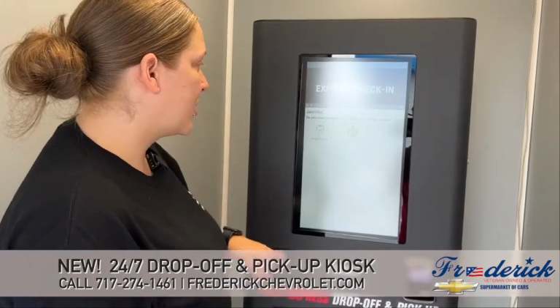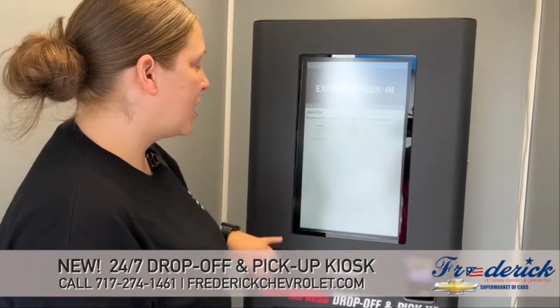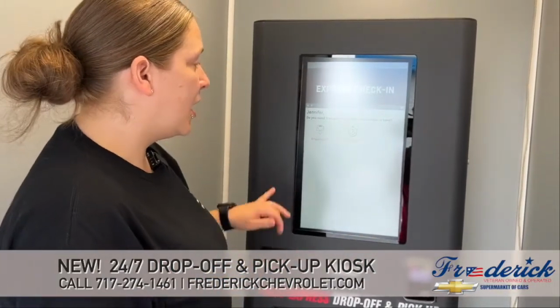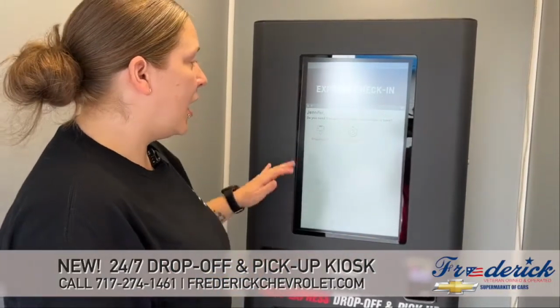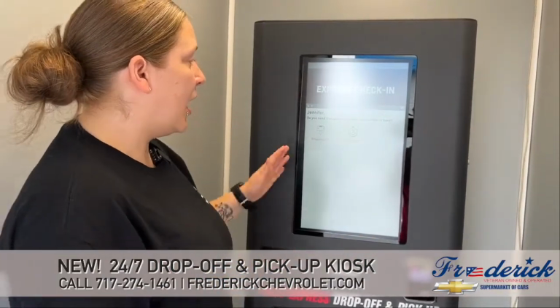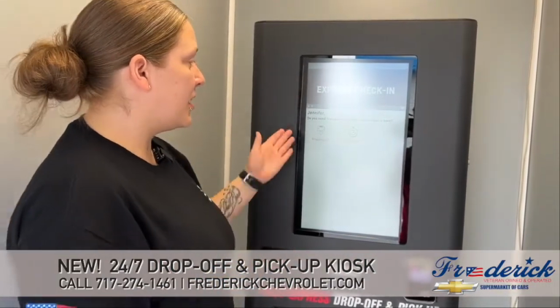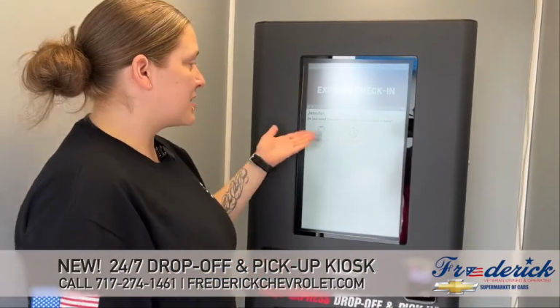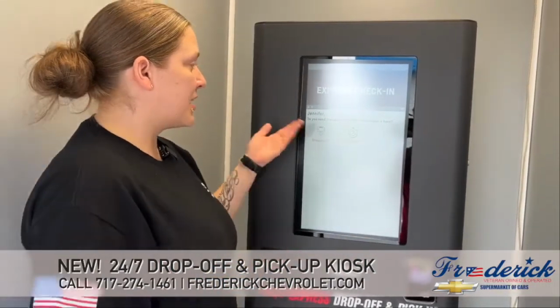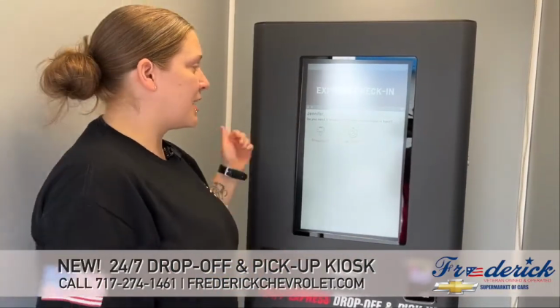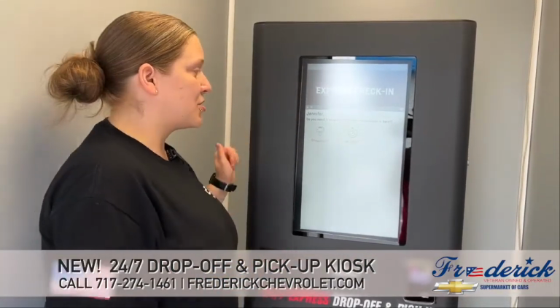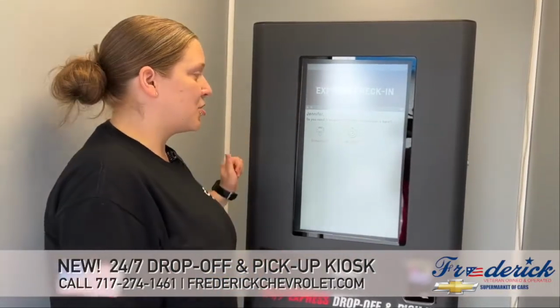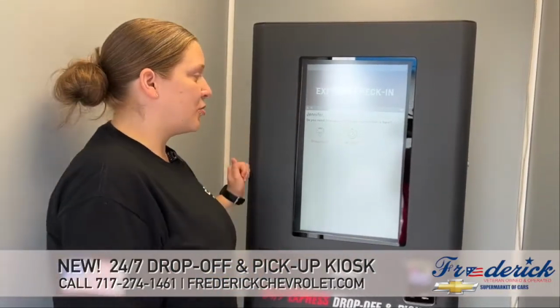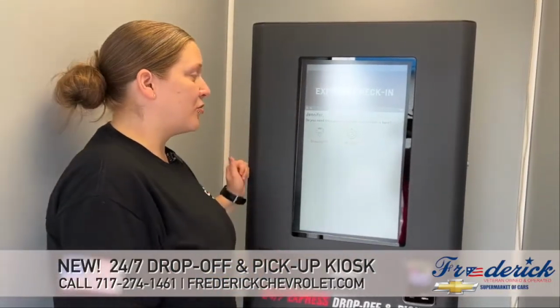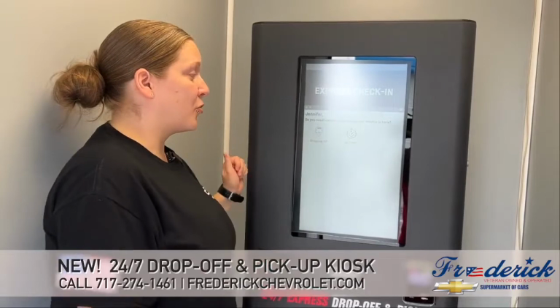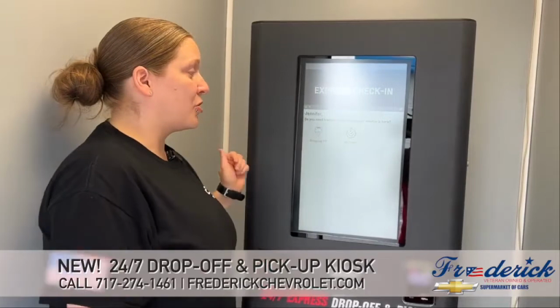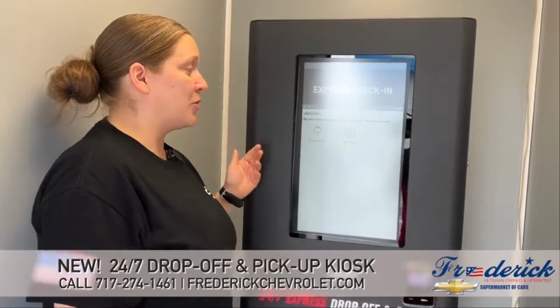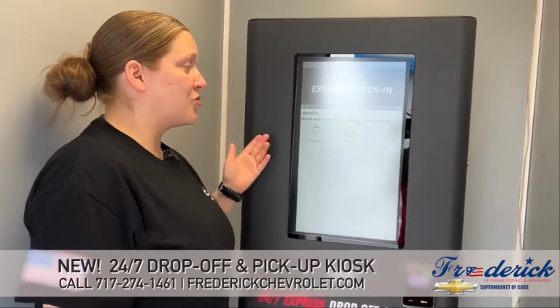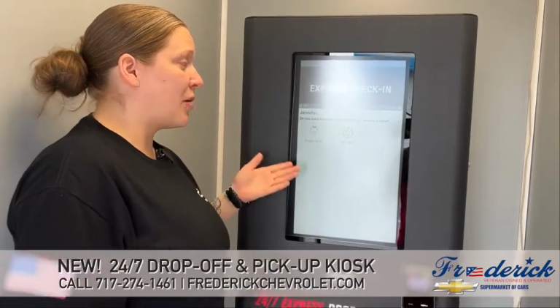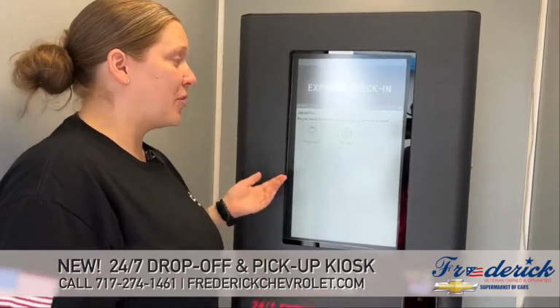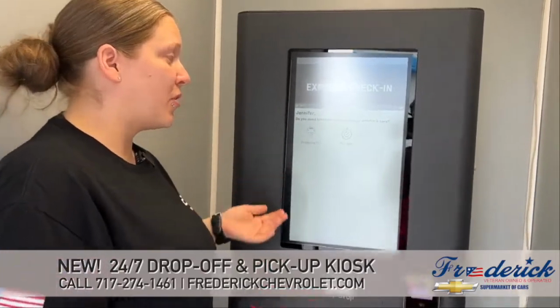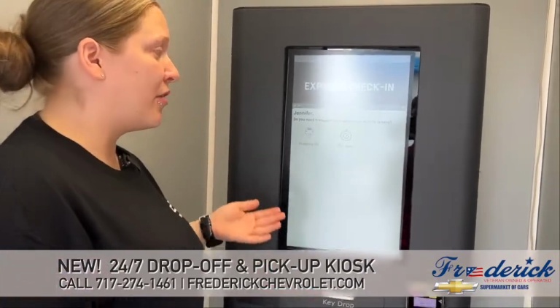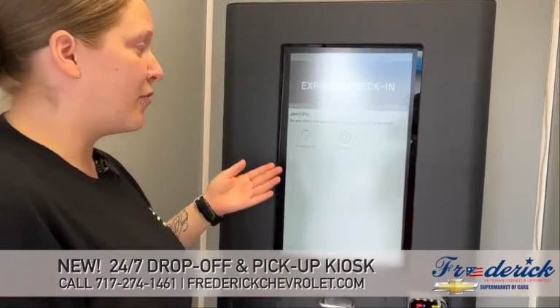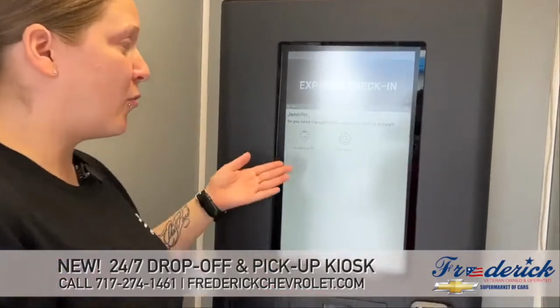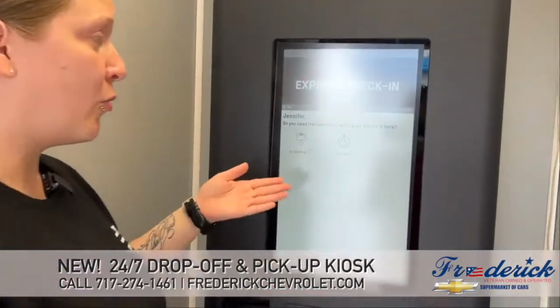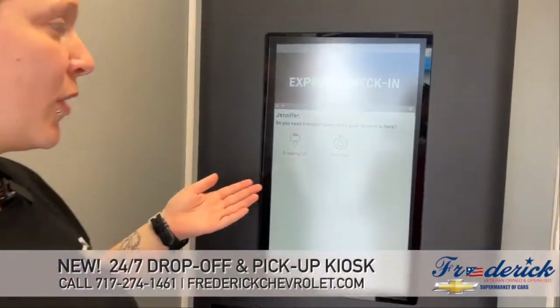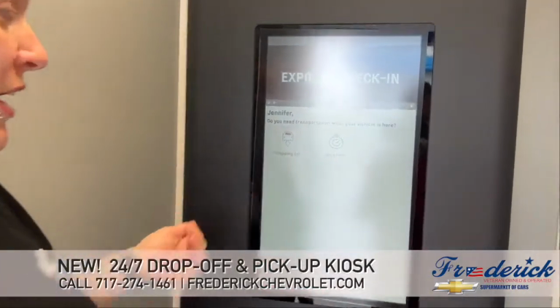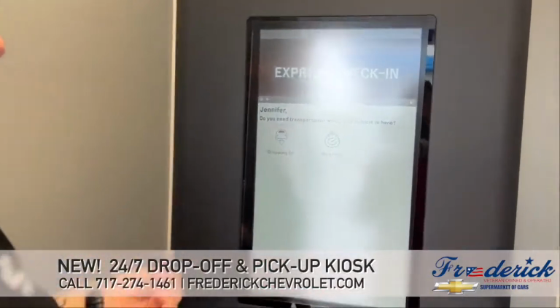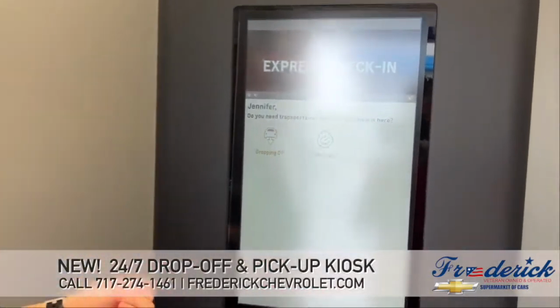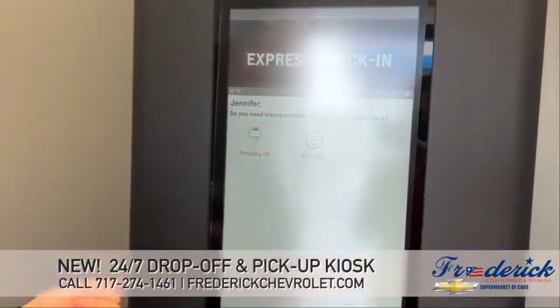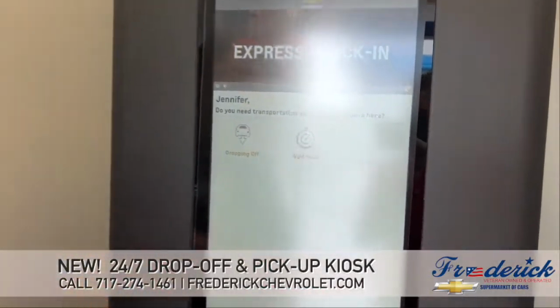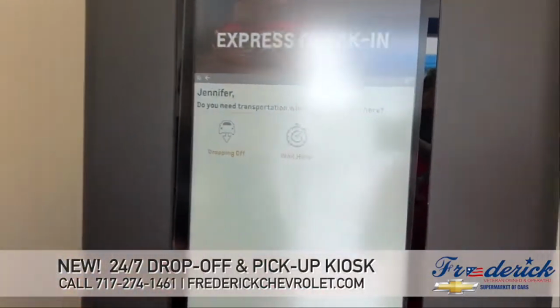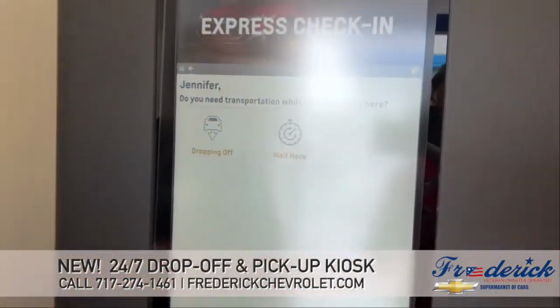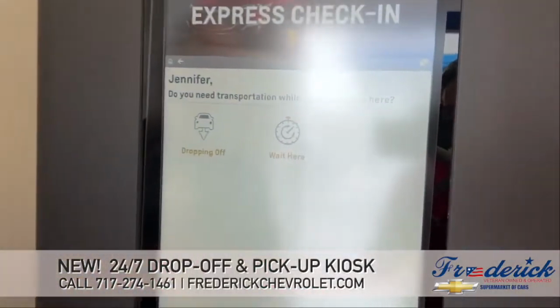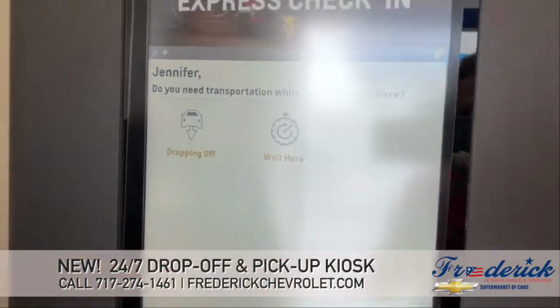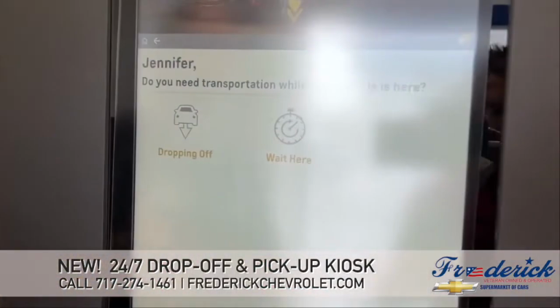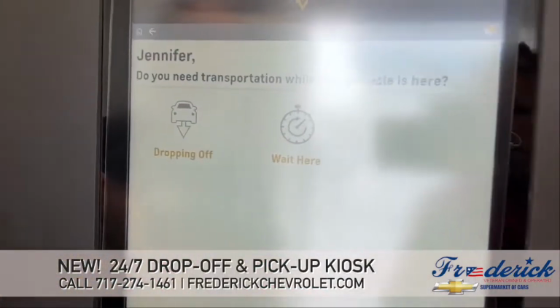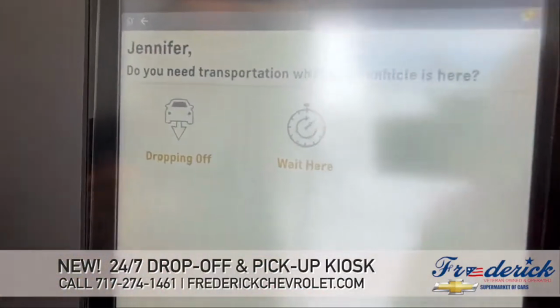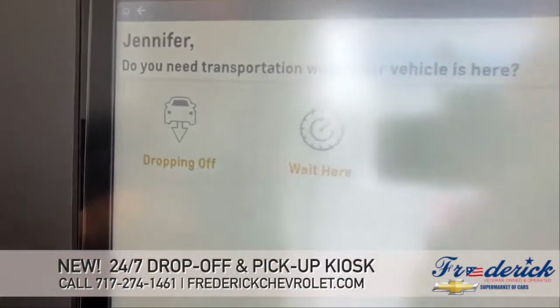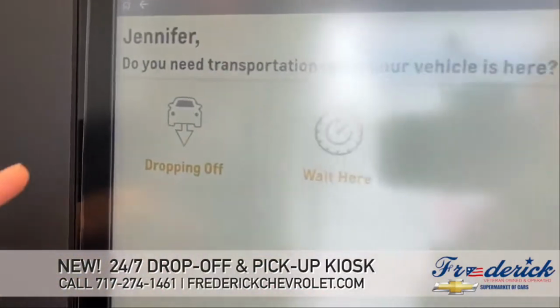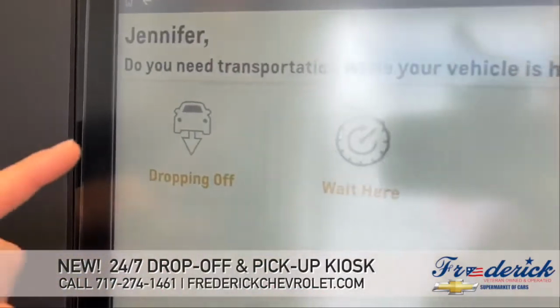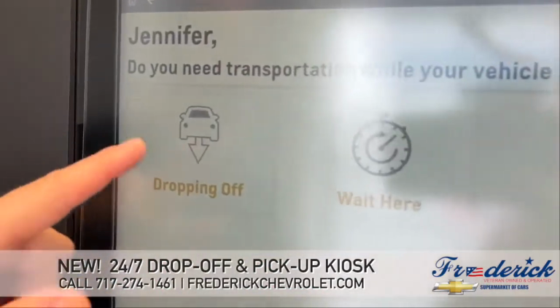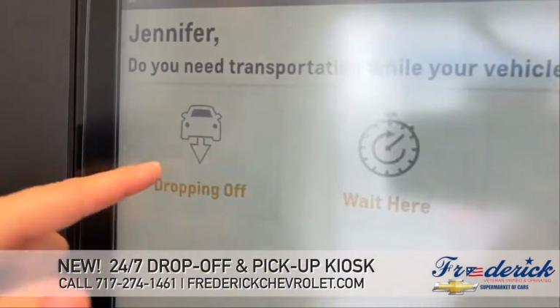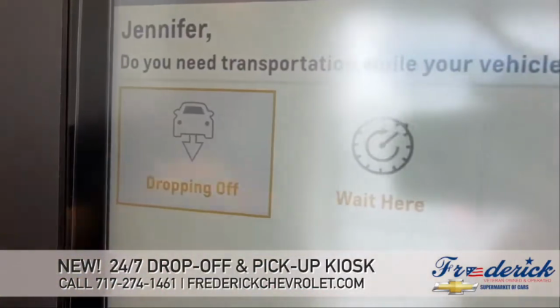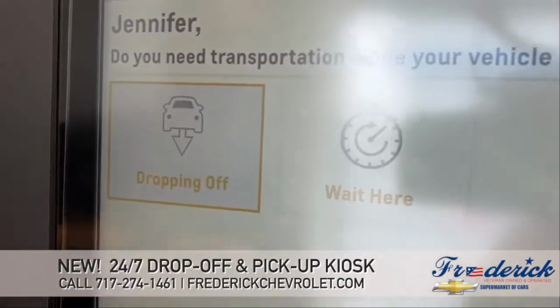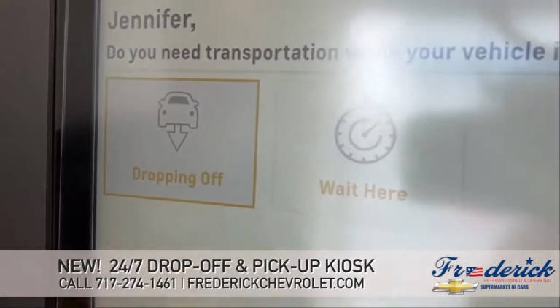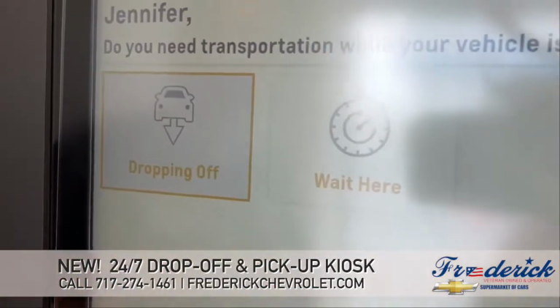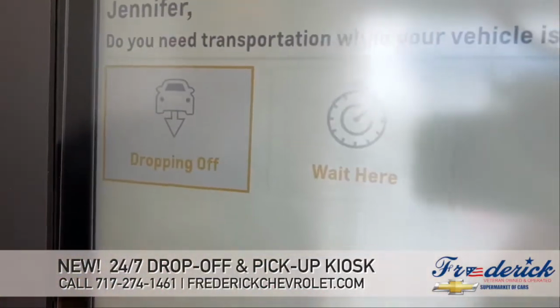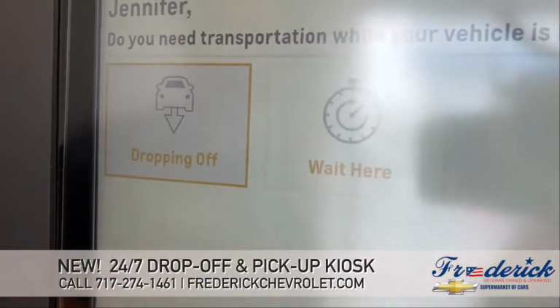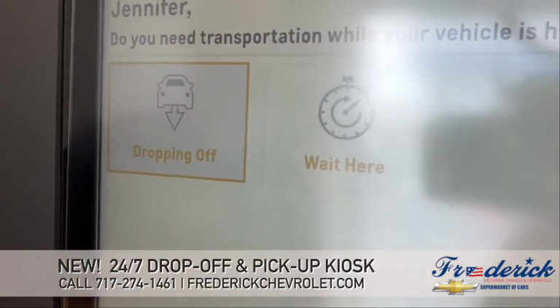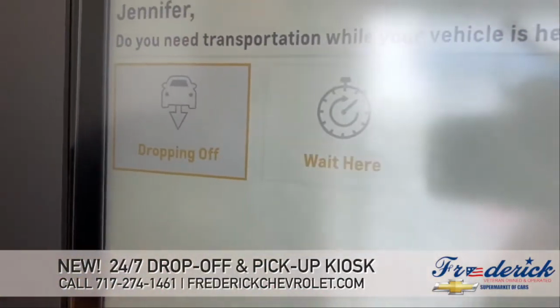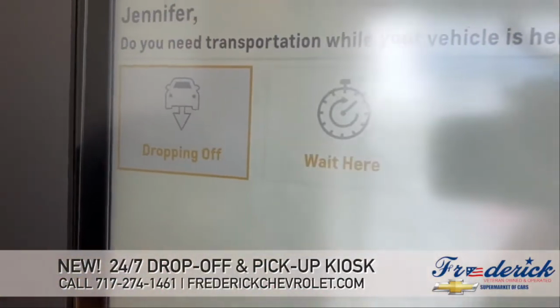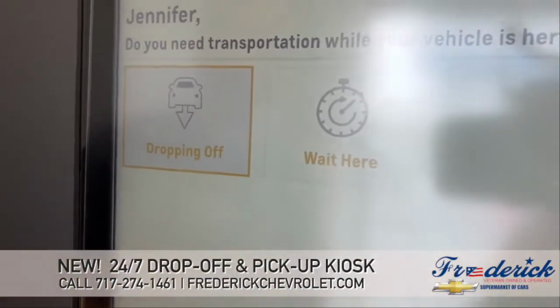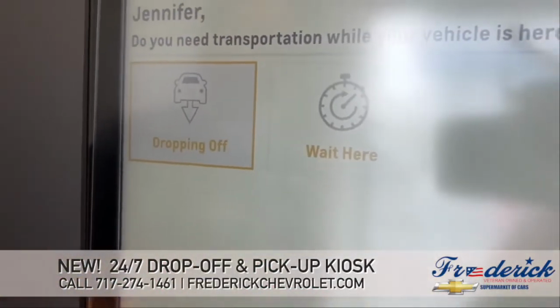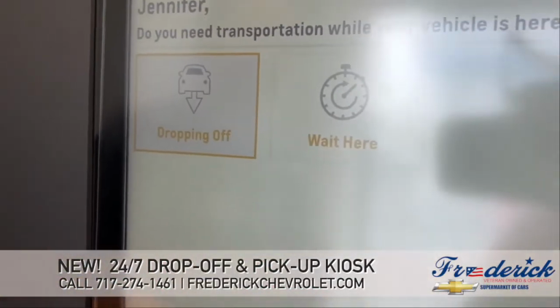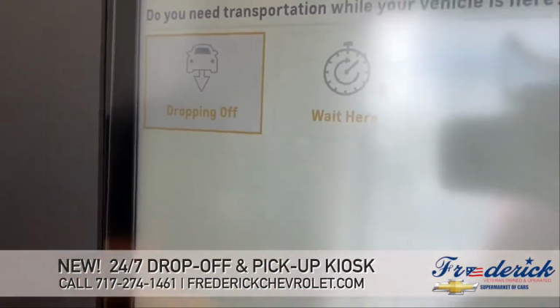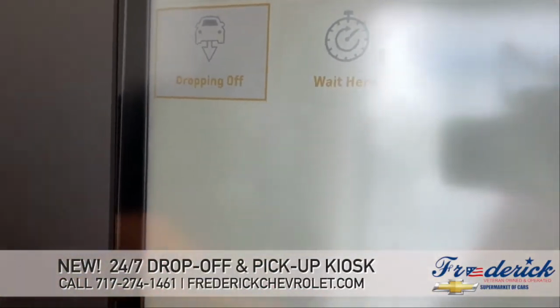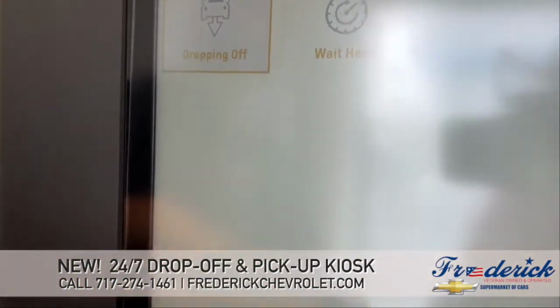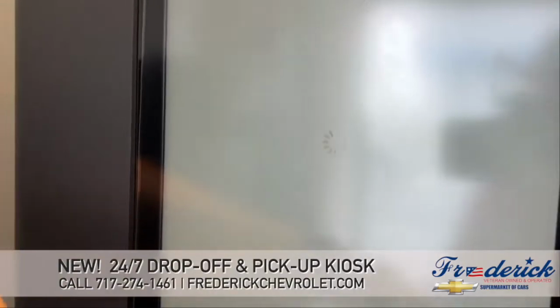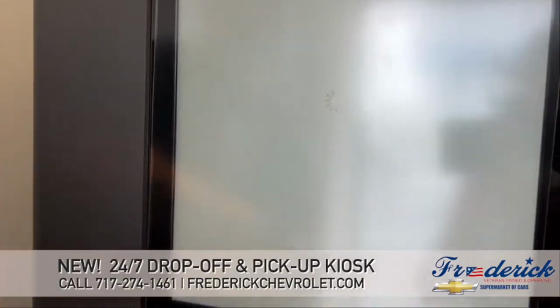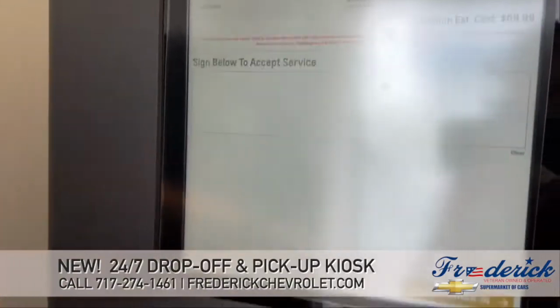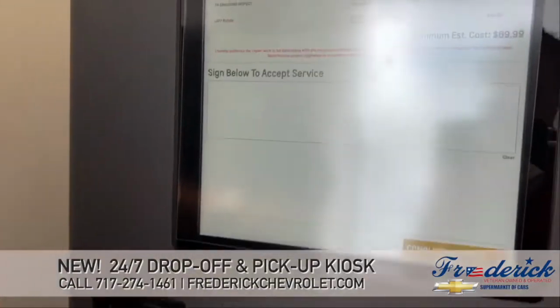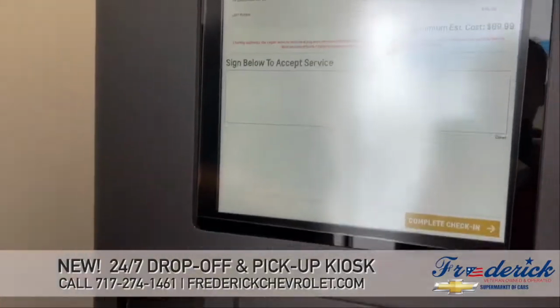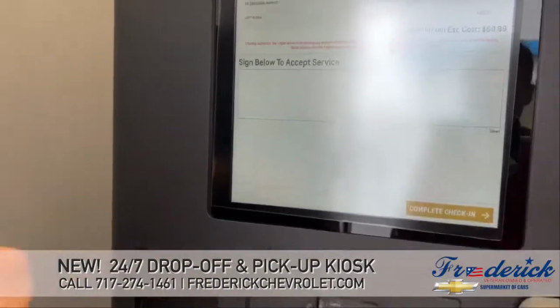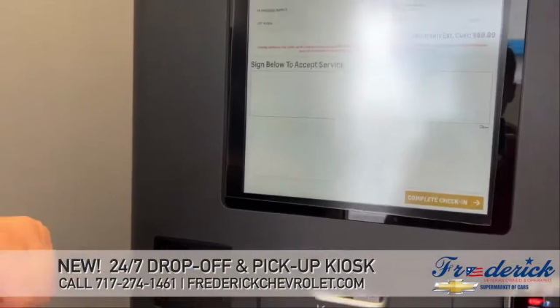Then it's going to ask you if you're going to be dropping off or waiting here. I'm going to drop it off, so I will proceed.